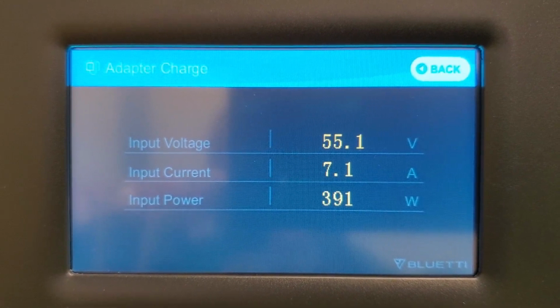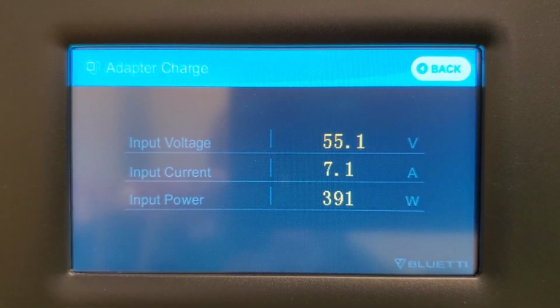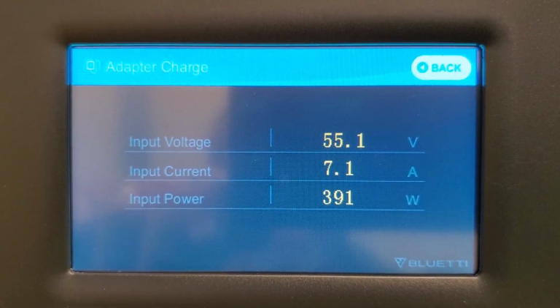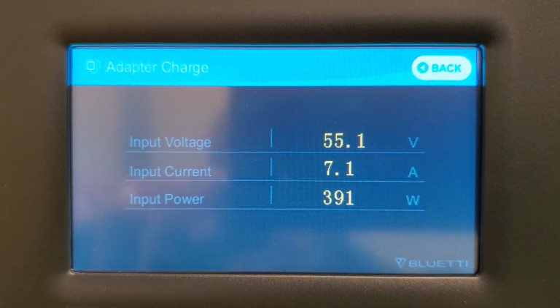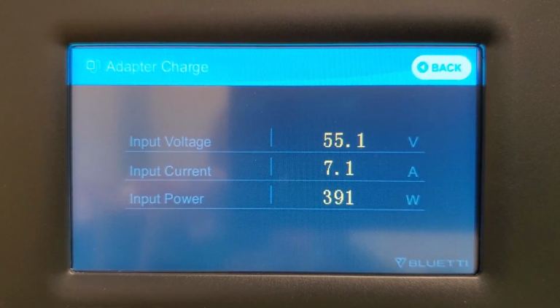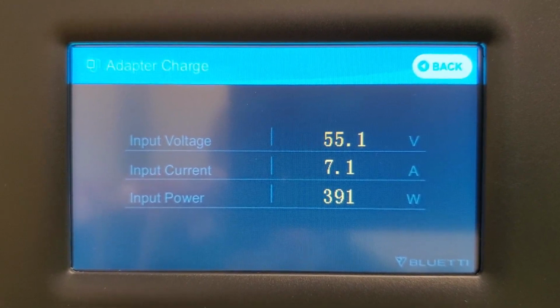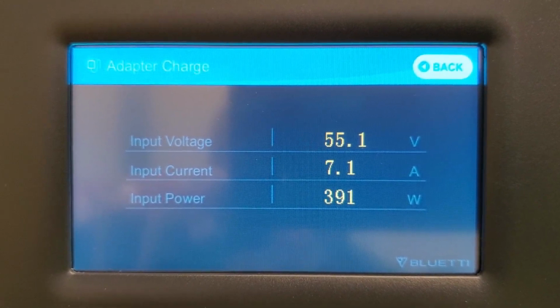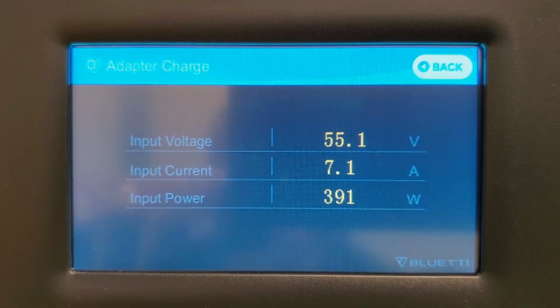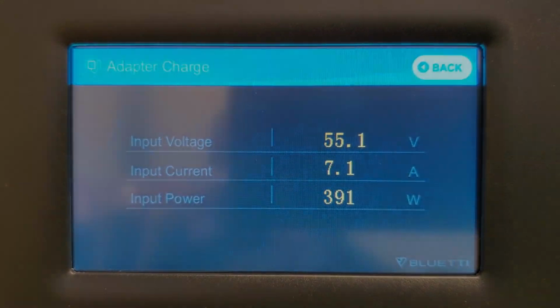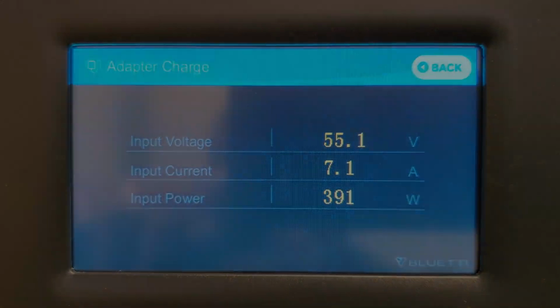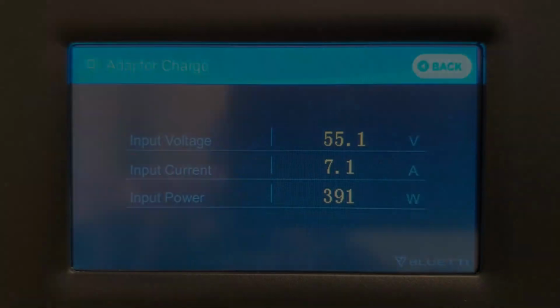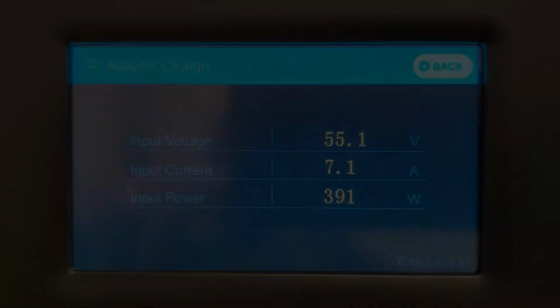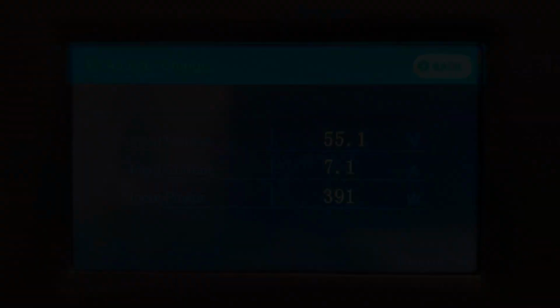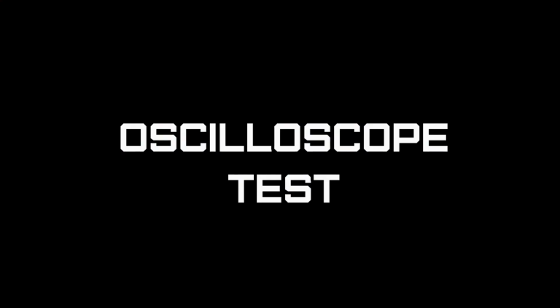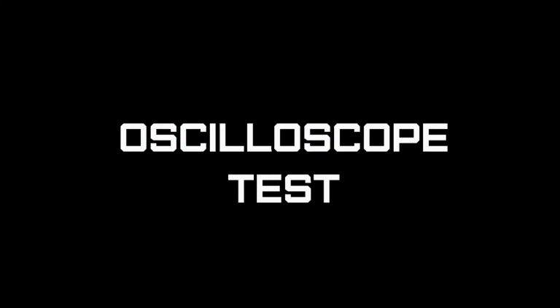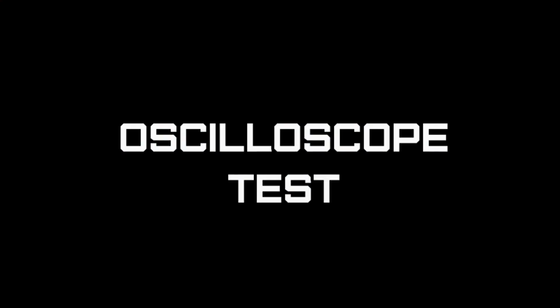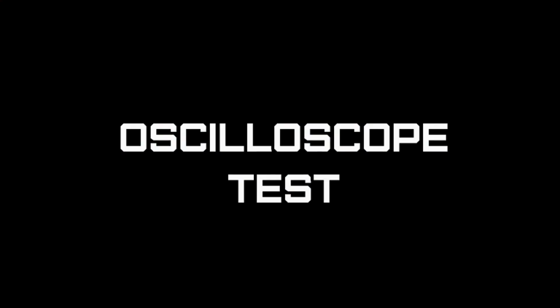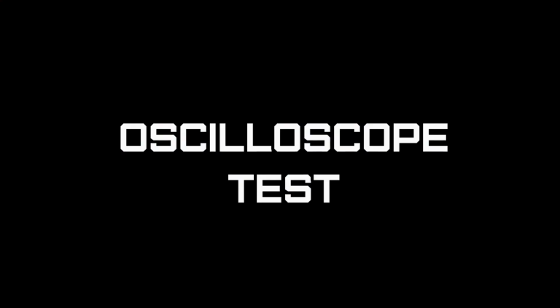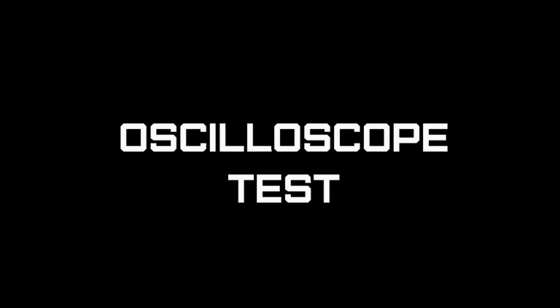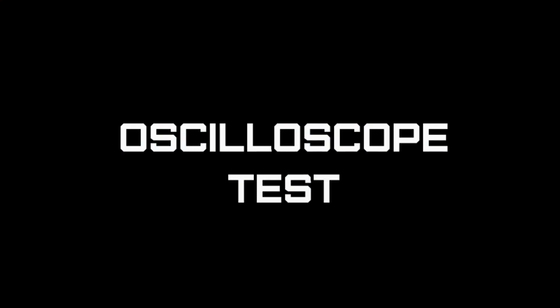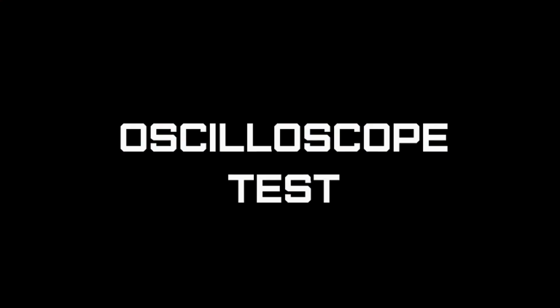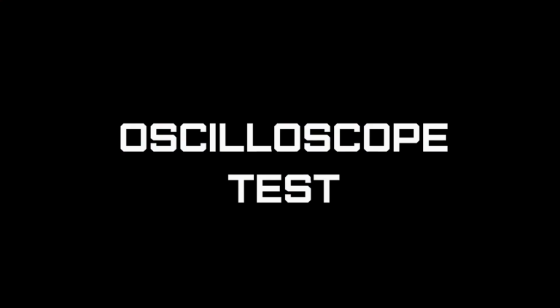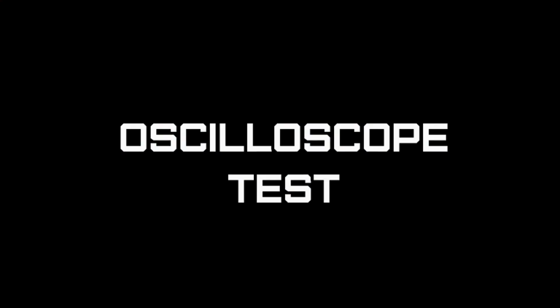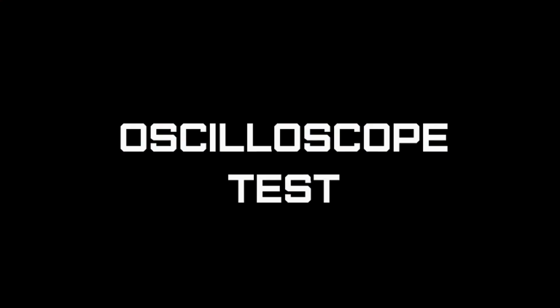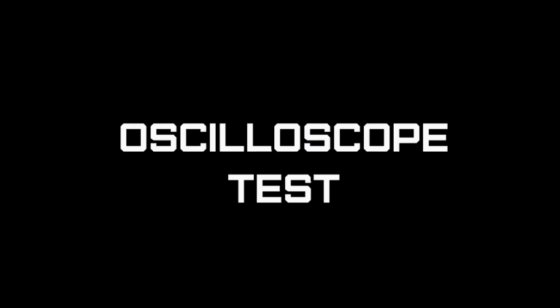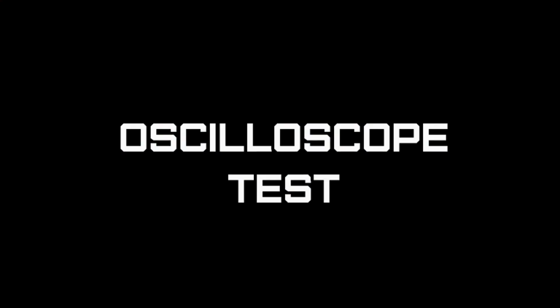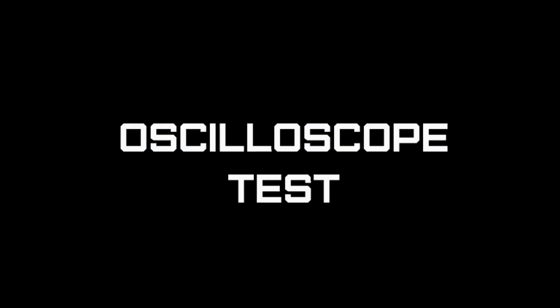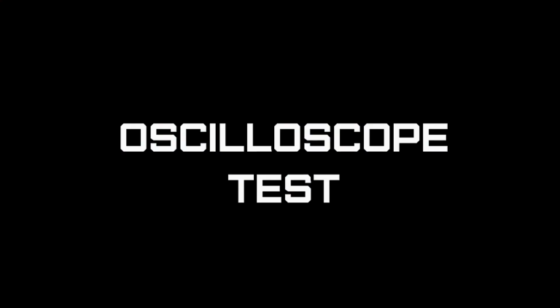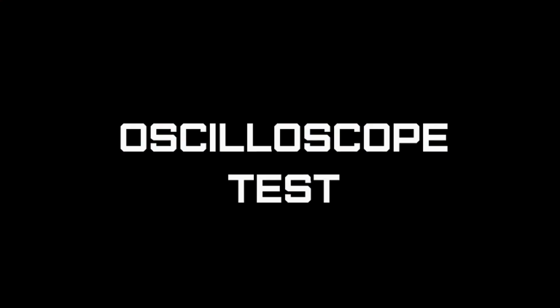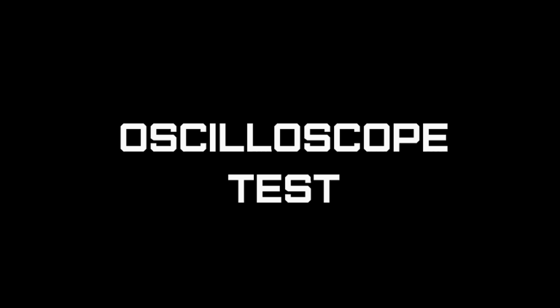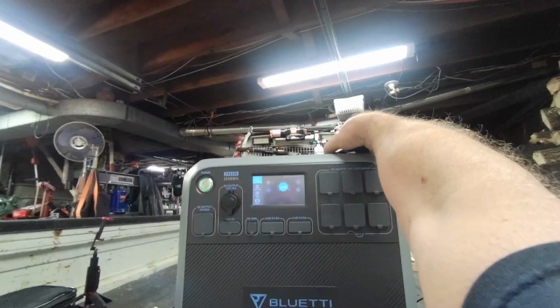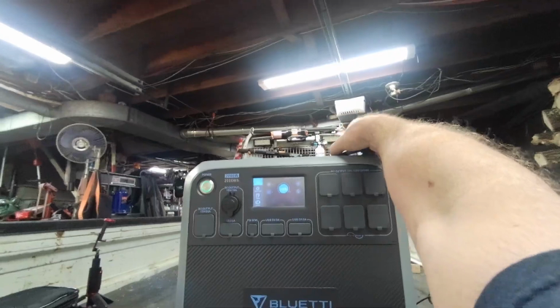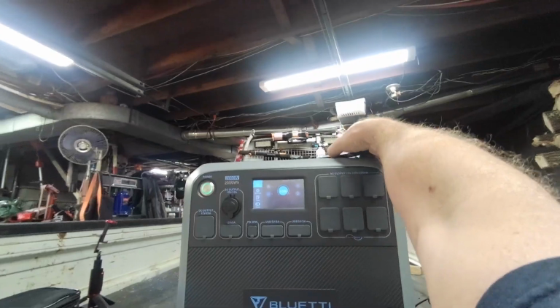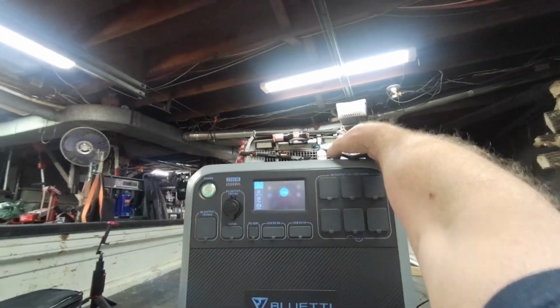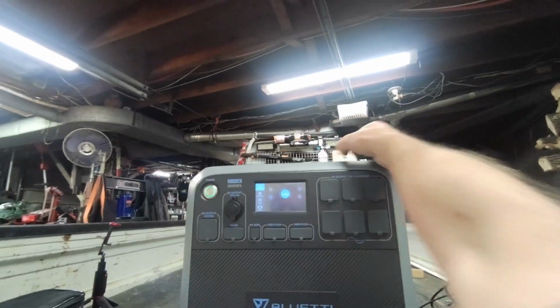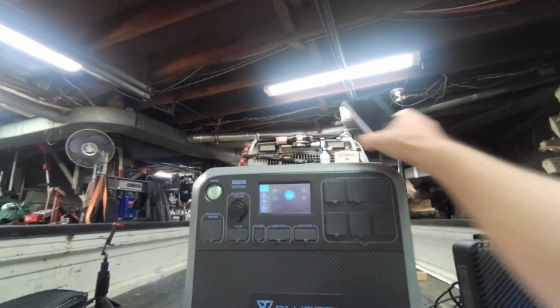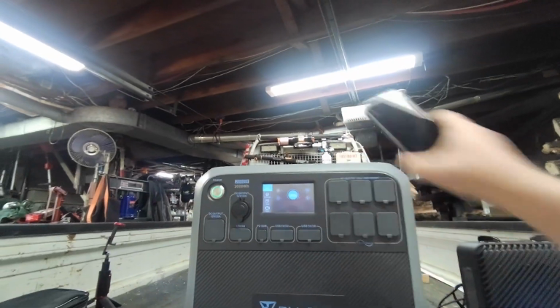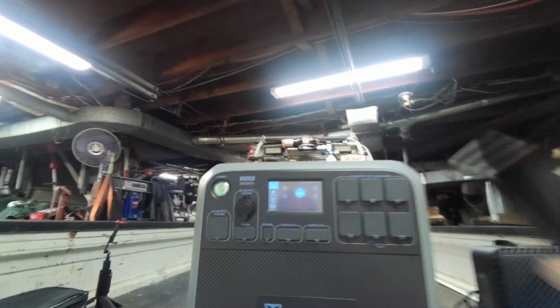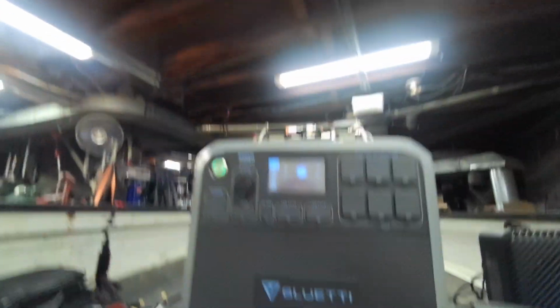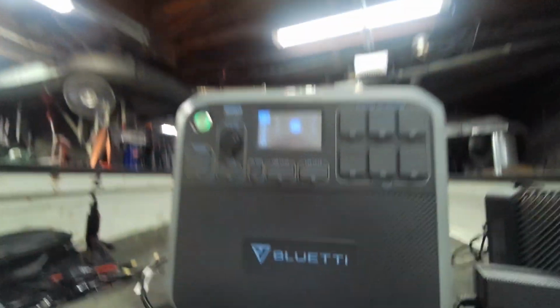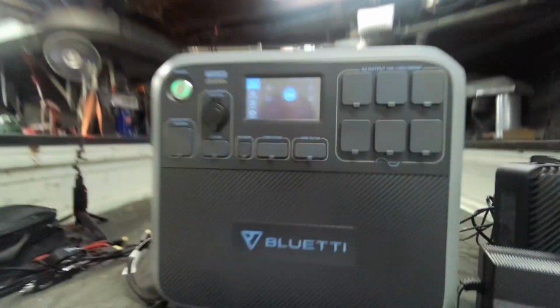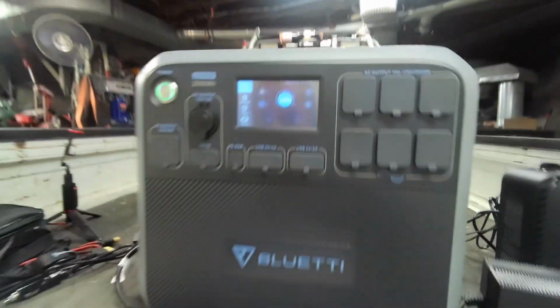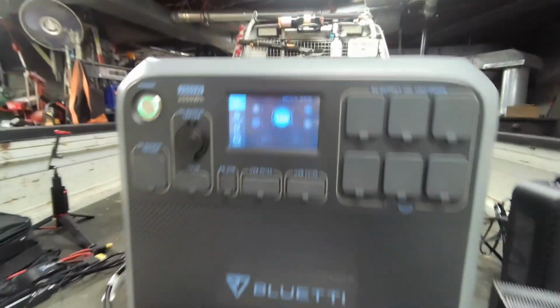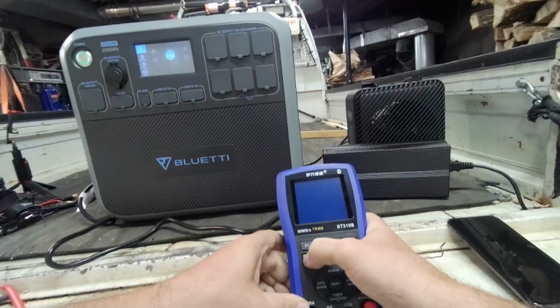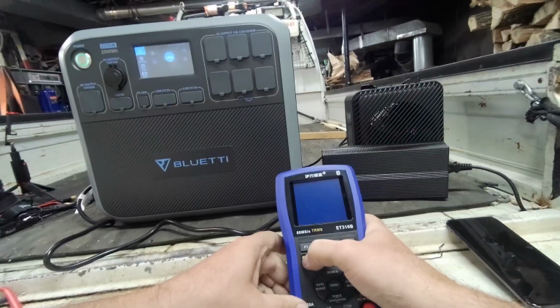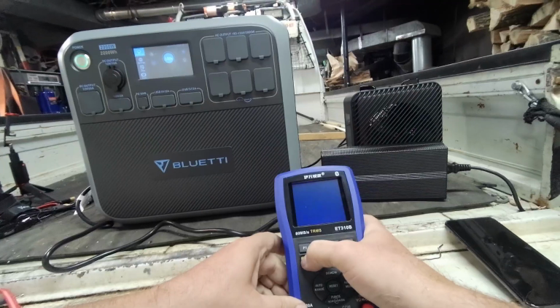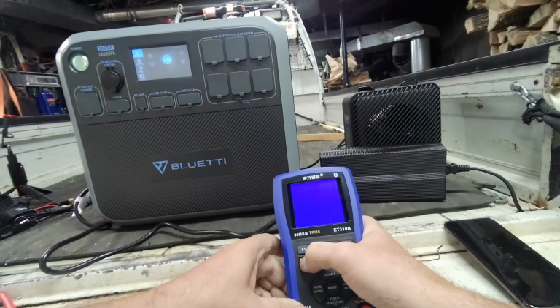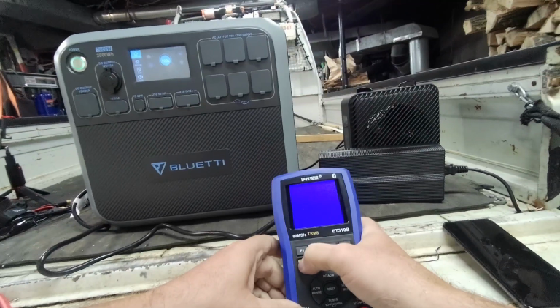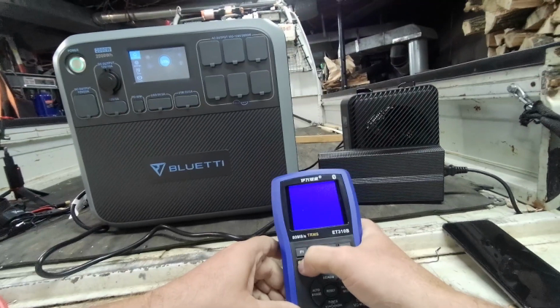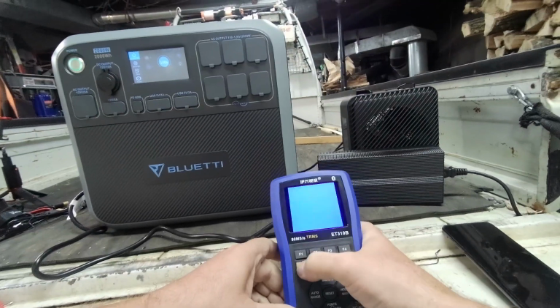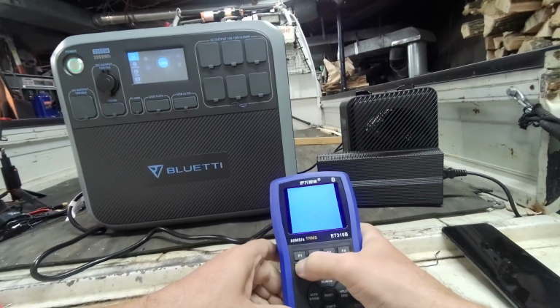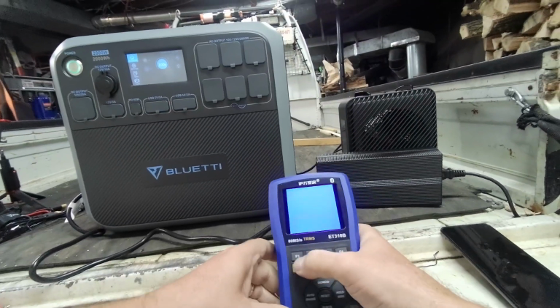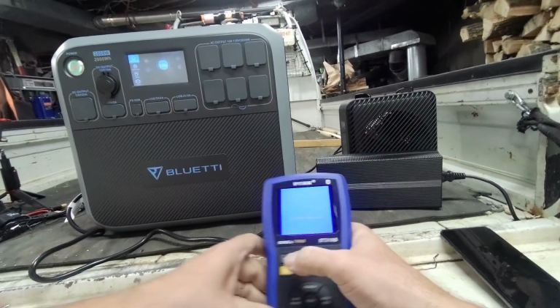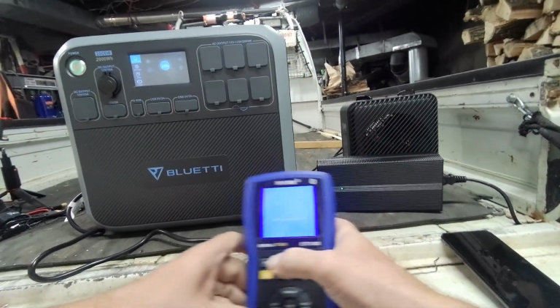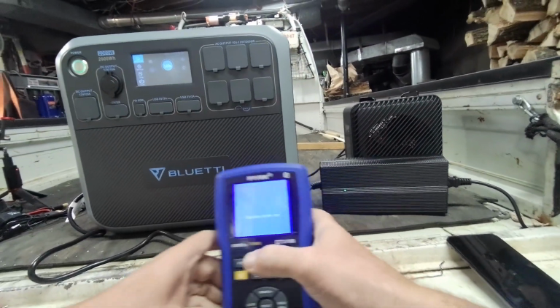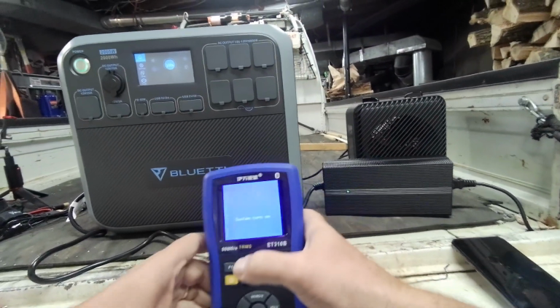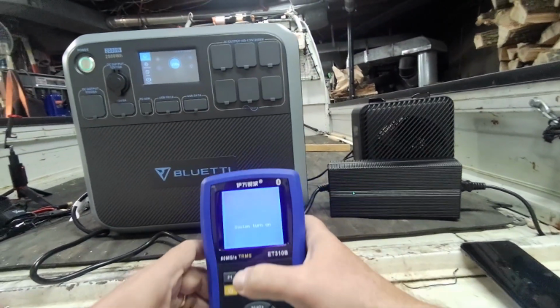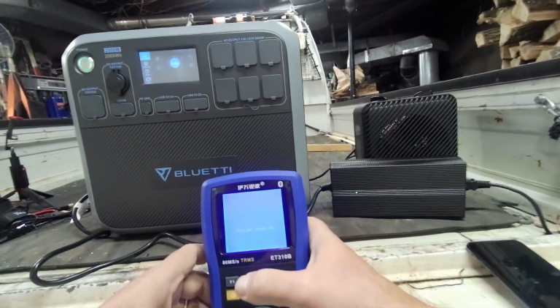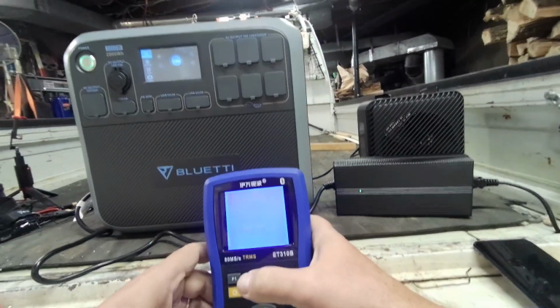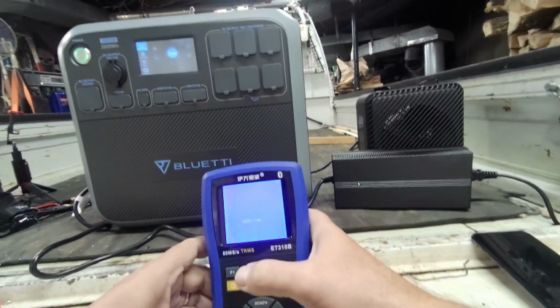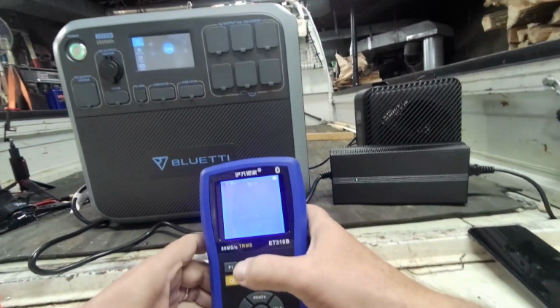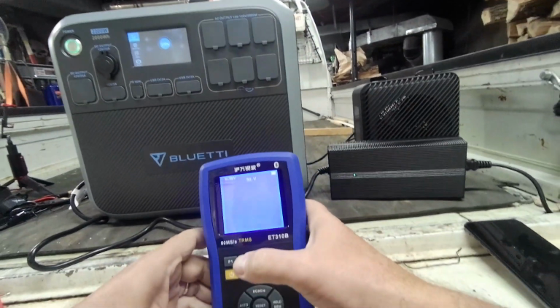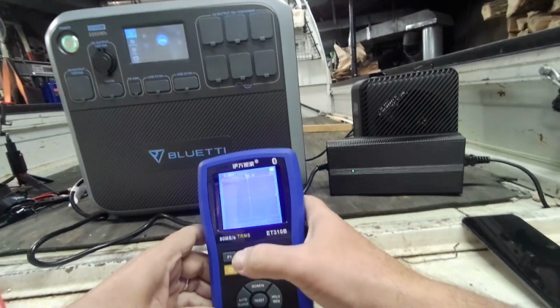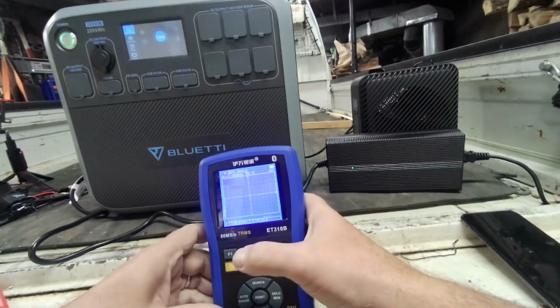389-390 watts, 7.1 amps, 55-volt input. We'll let it charge up to full and do some tests. We're at 100% — let's see how clean this sine wave is.